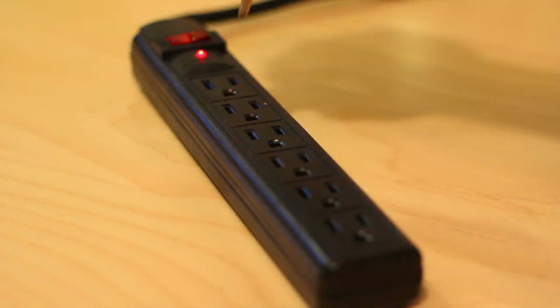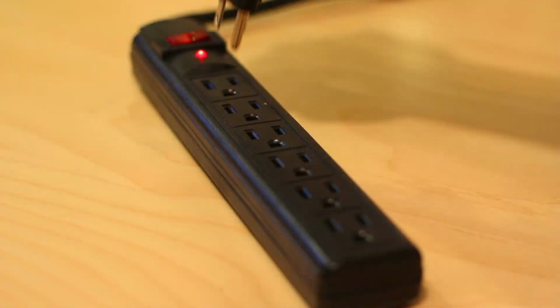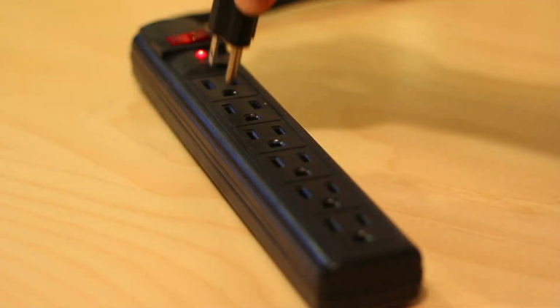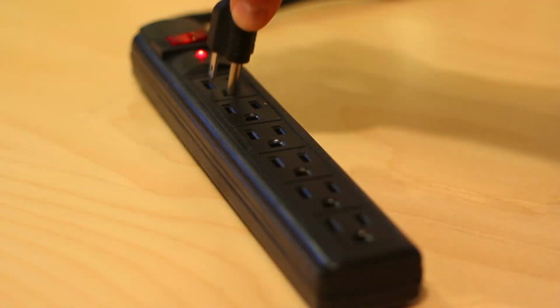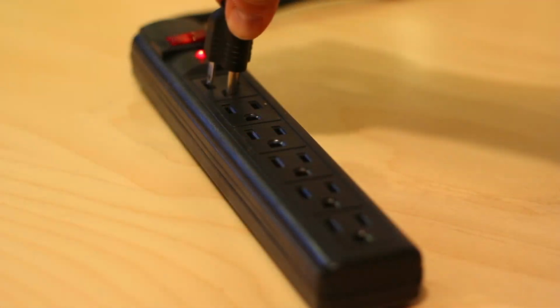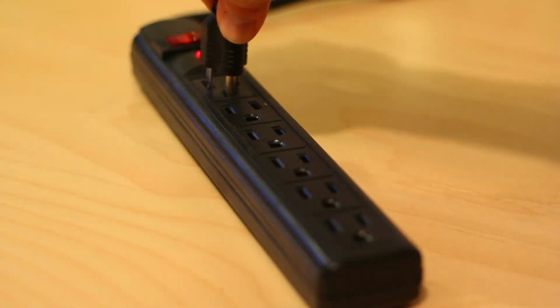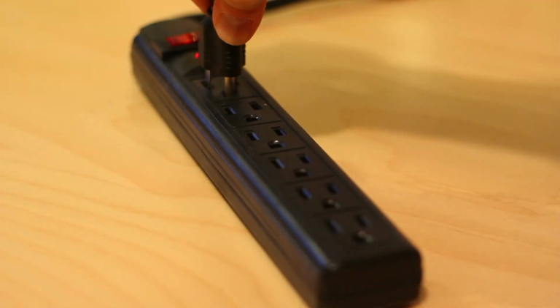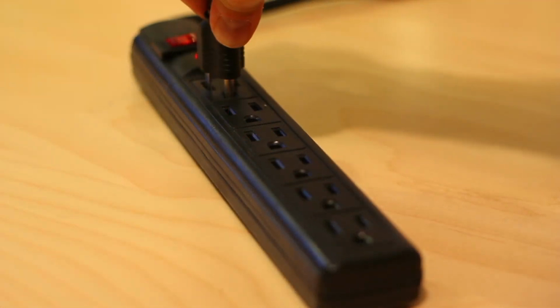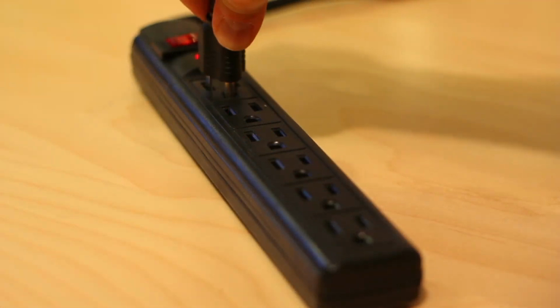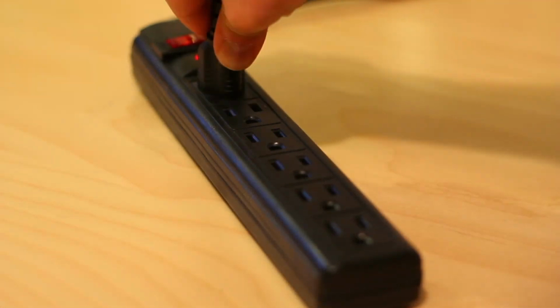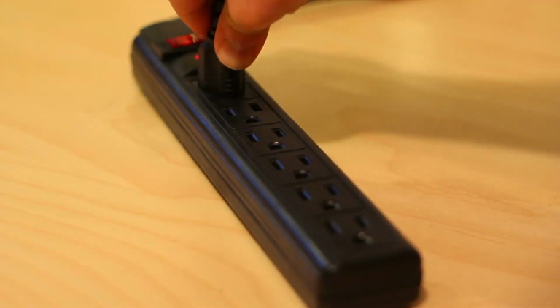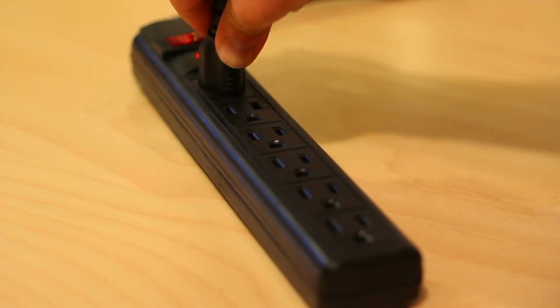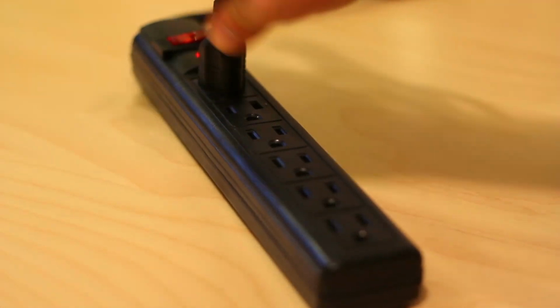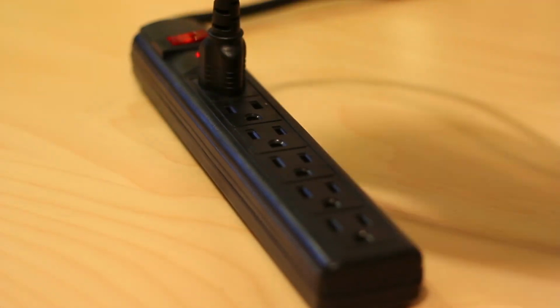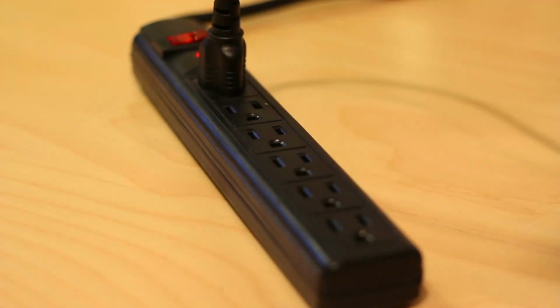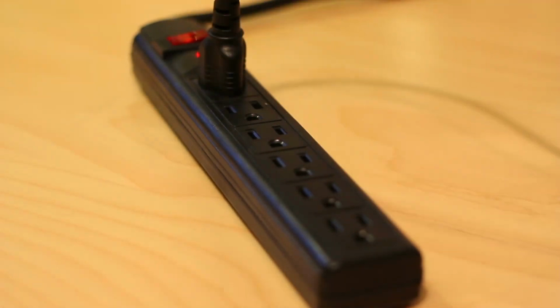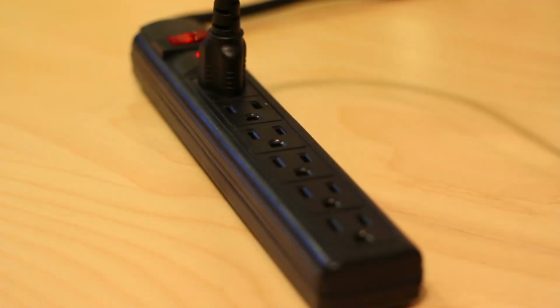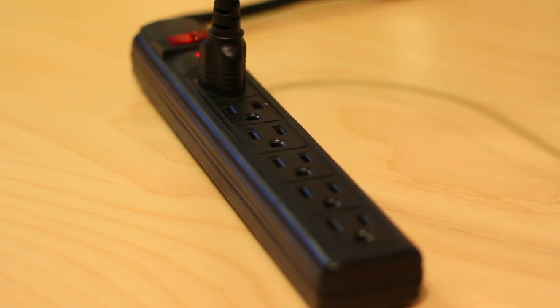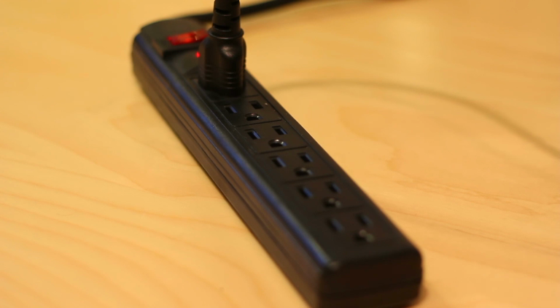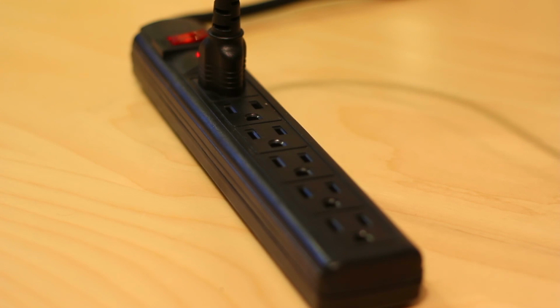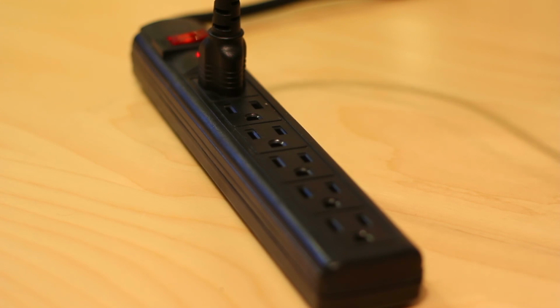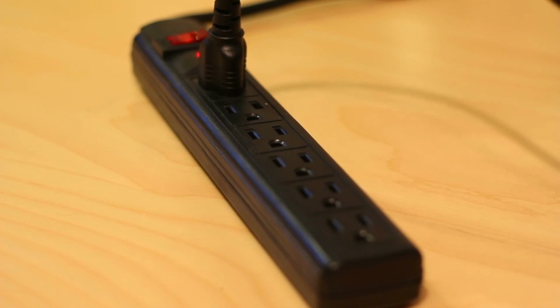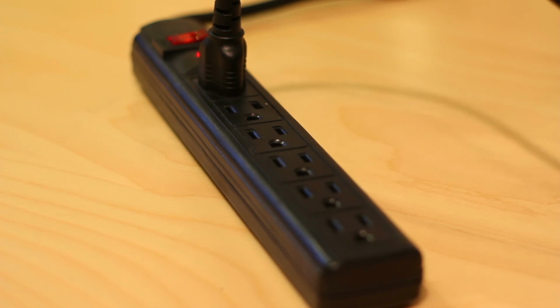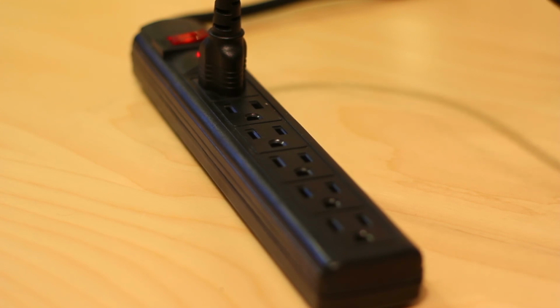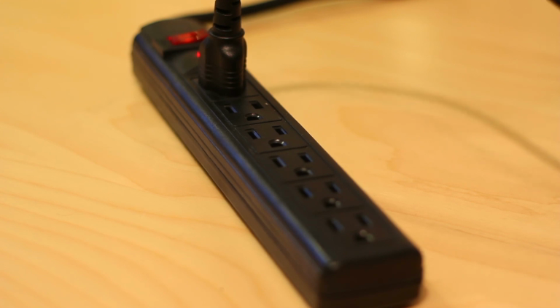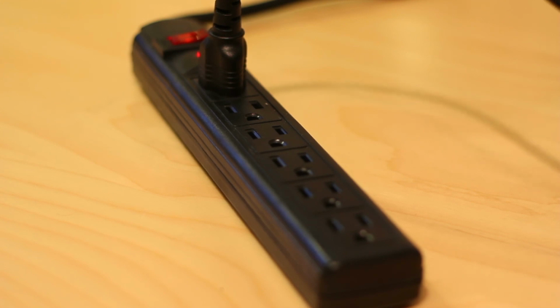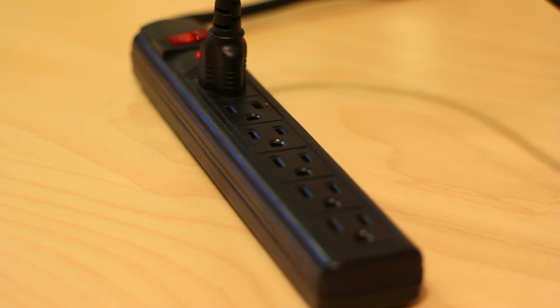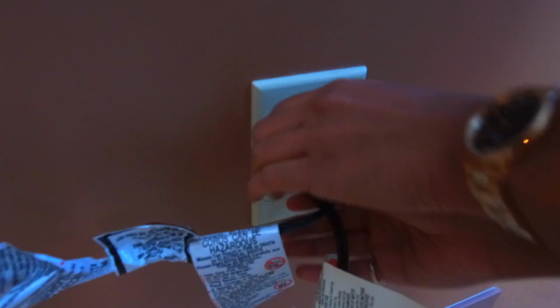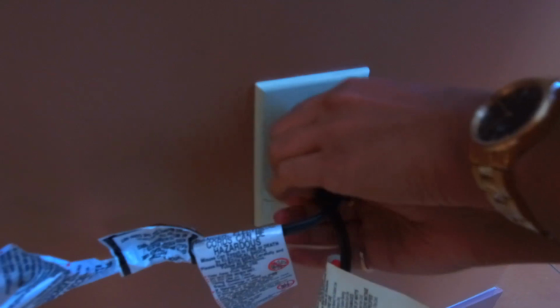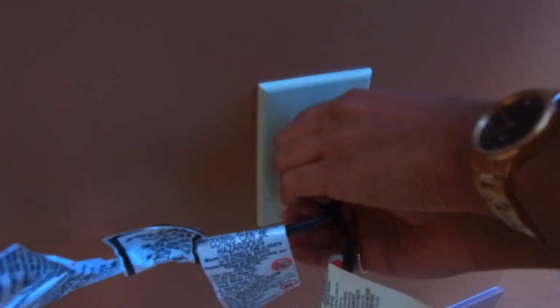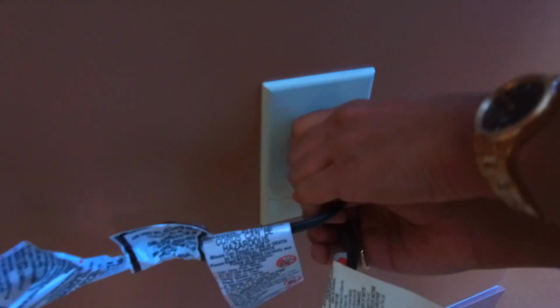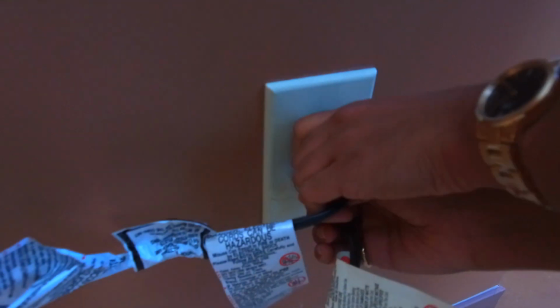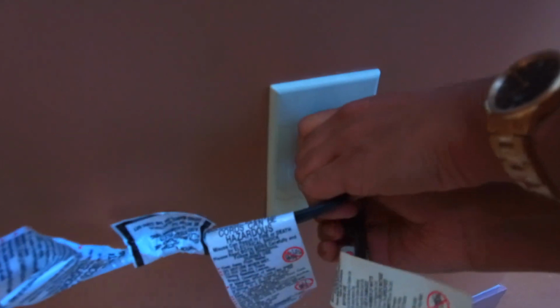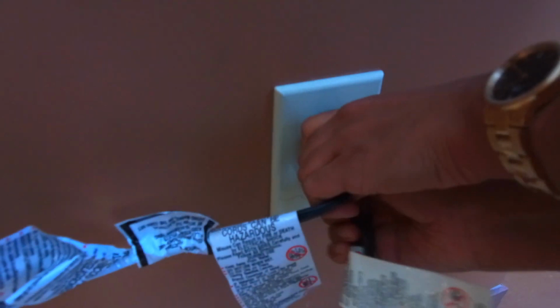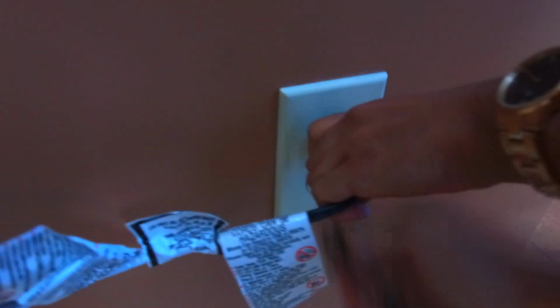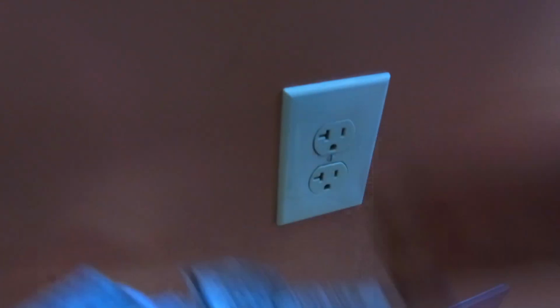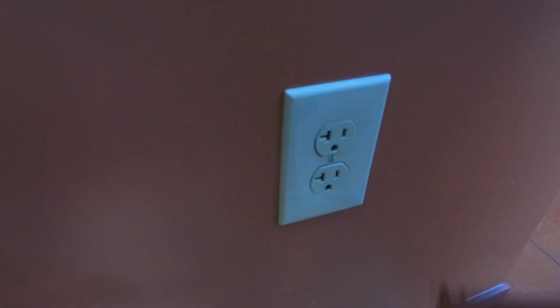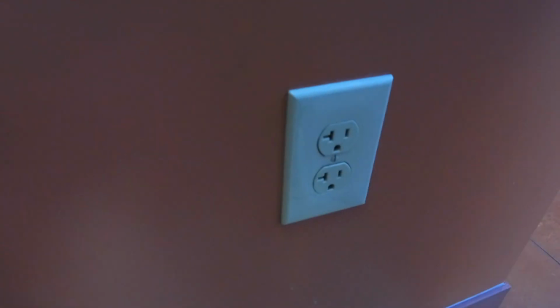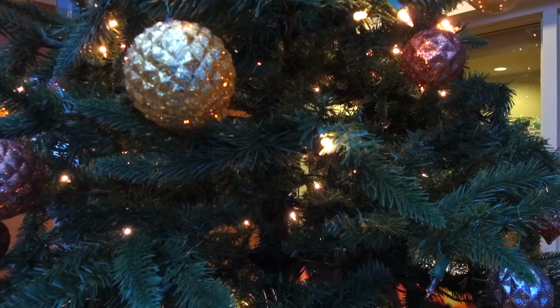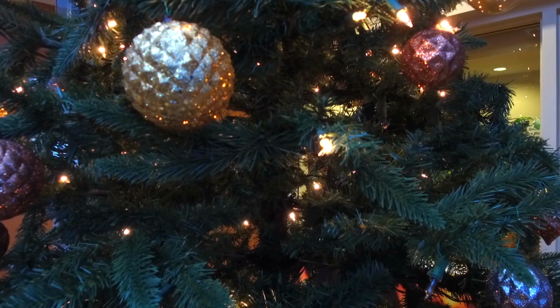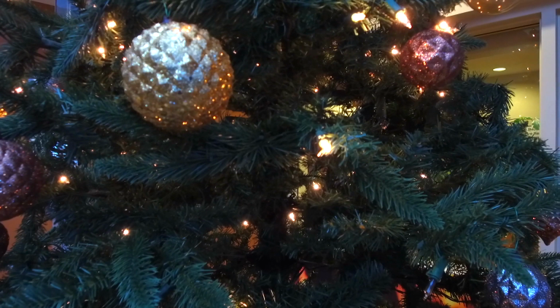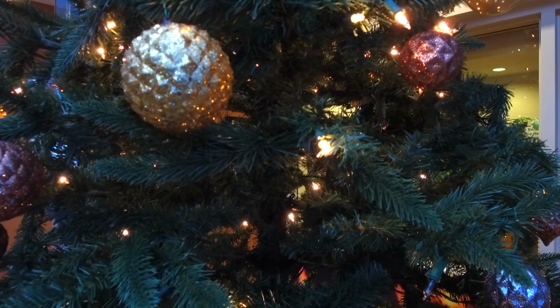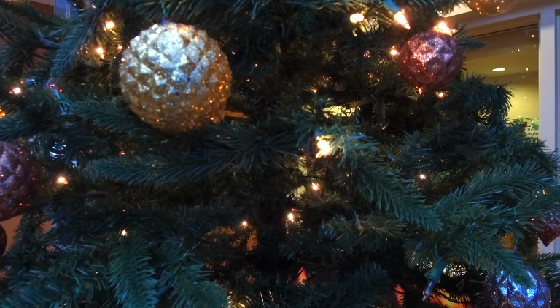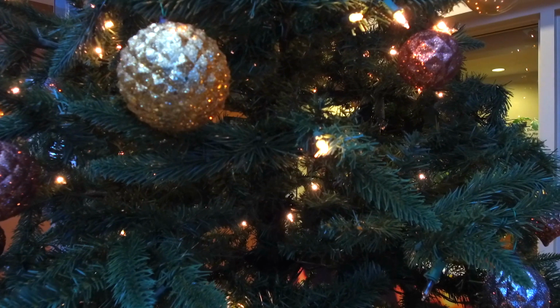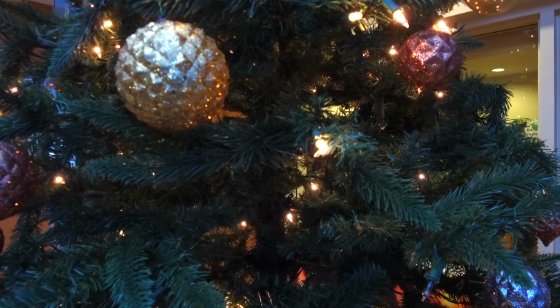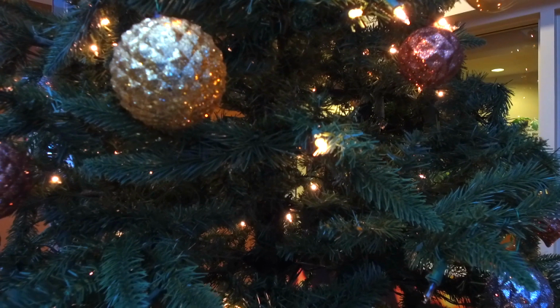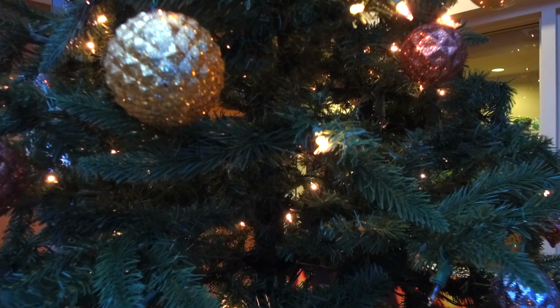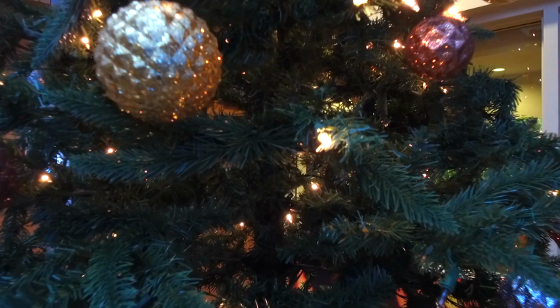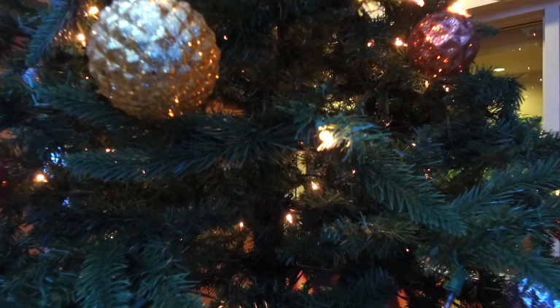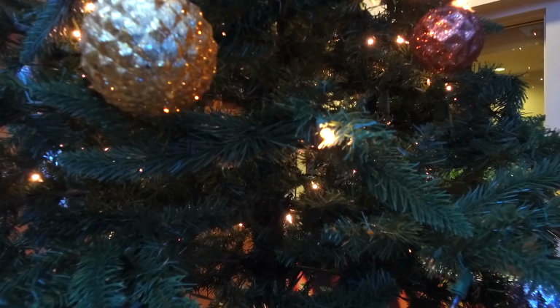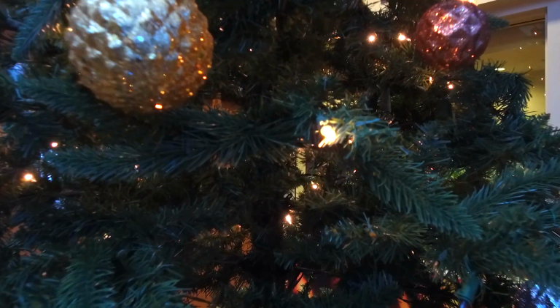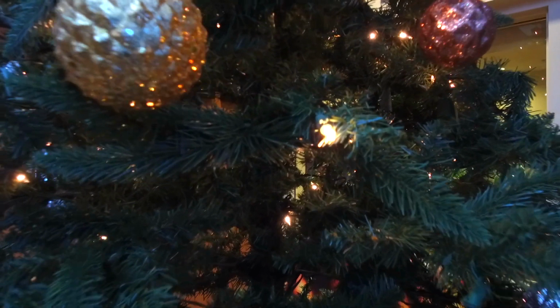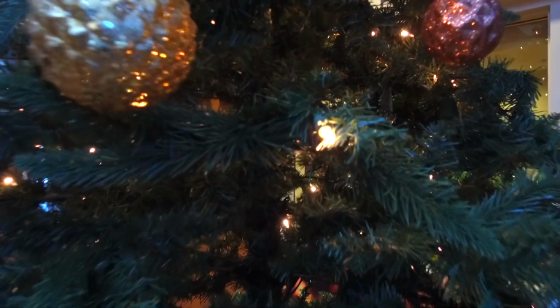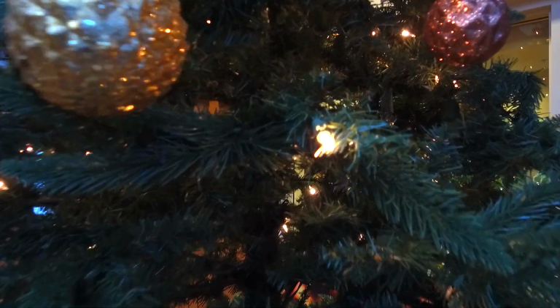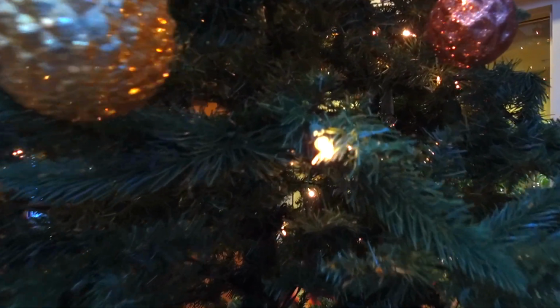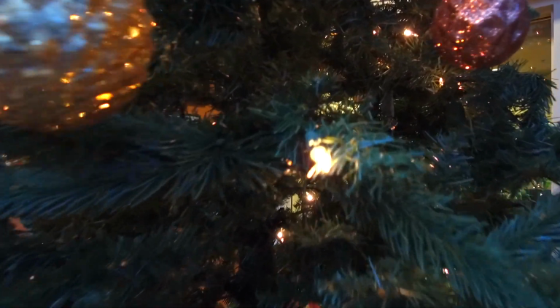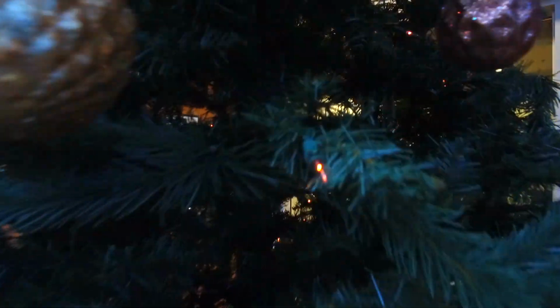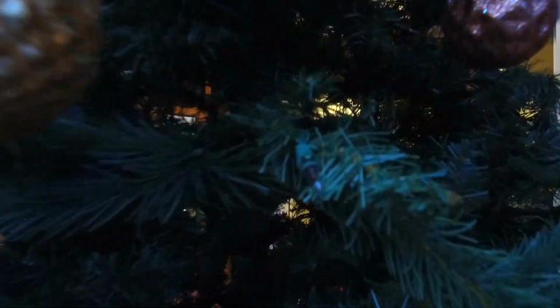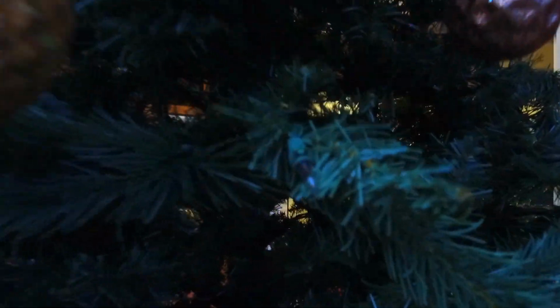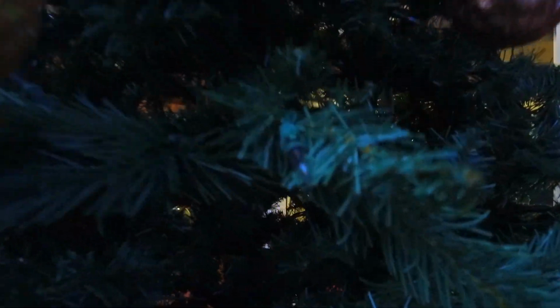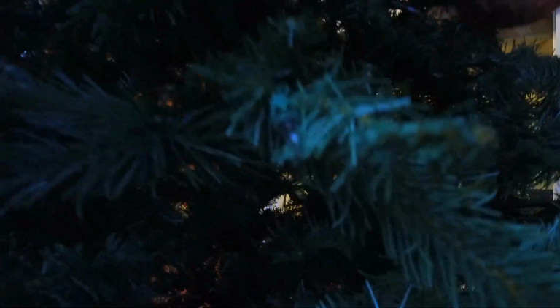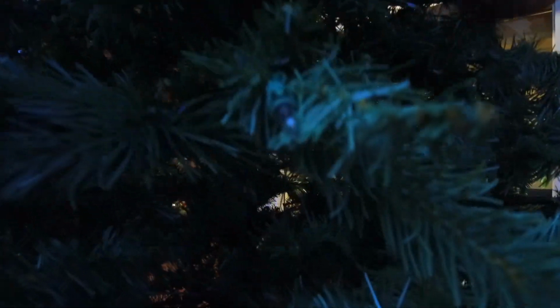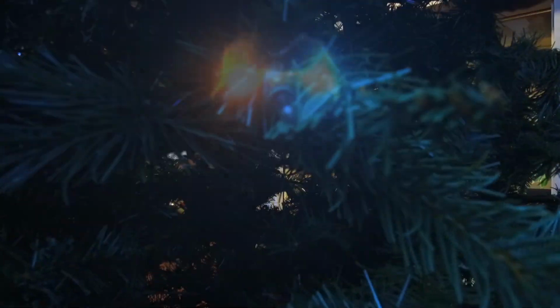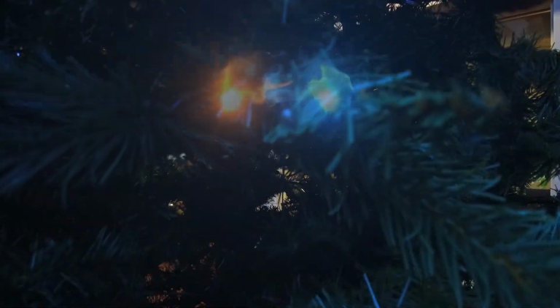Use a surge protector instead of extension cords. And always turn off your tree before leaving the house or going to sleep.